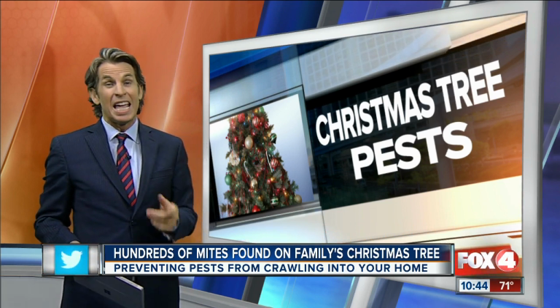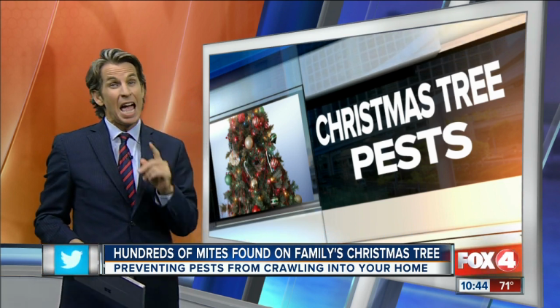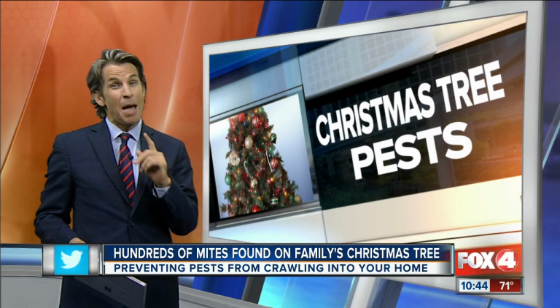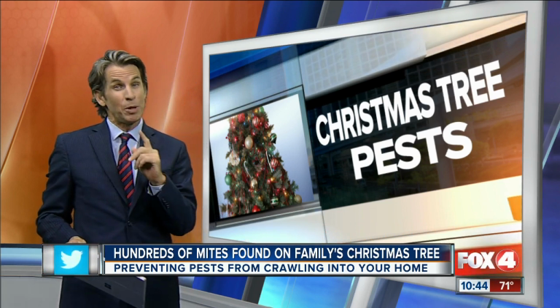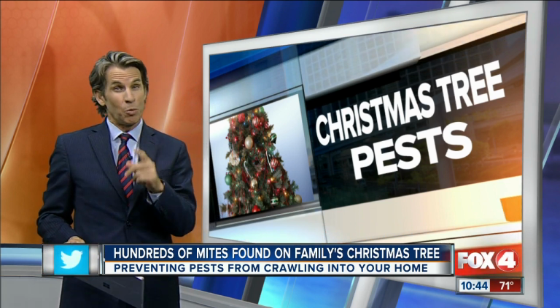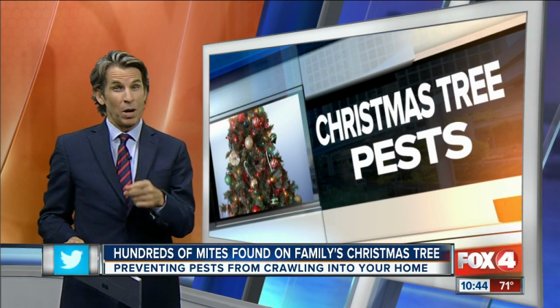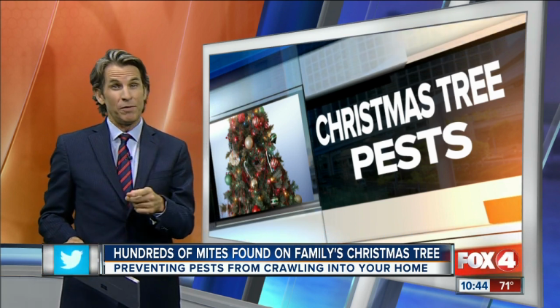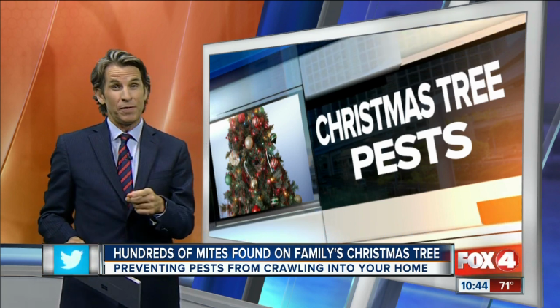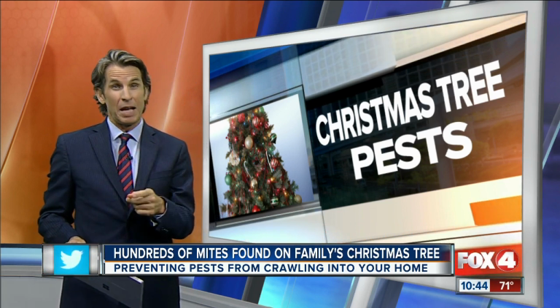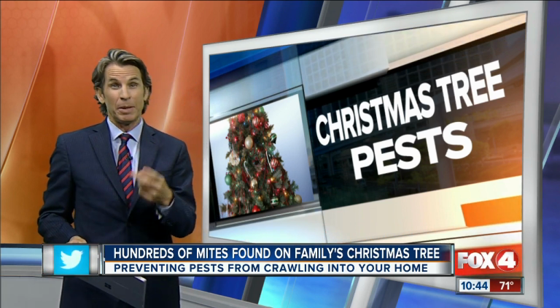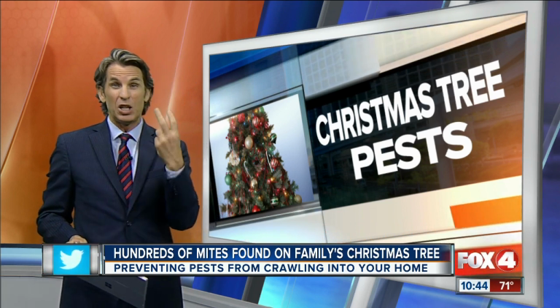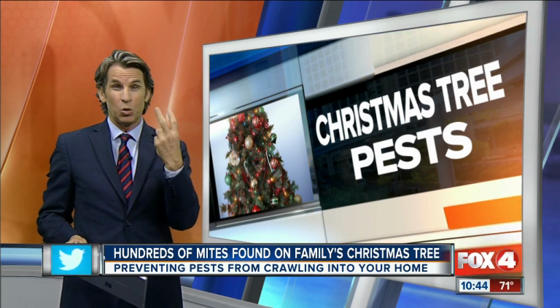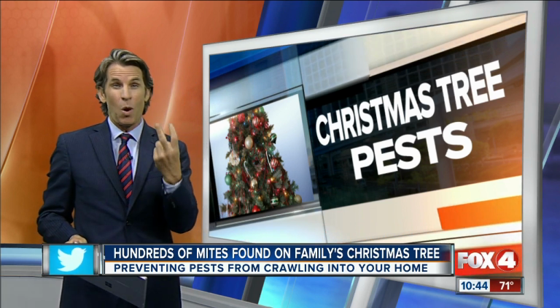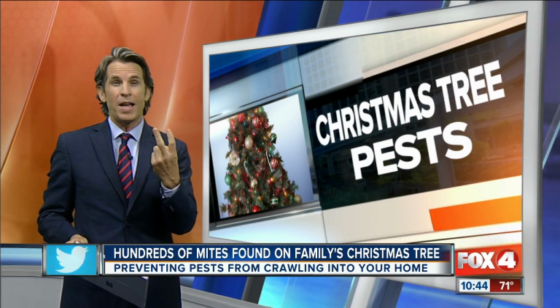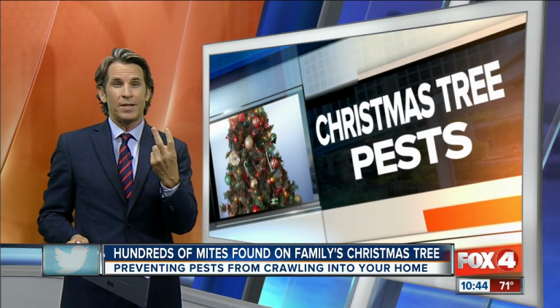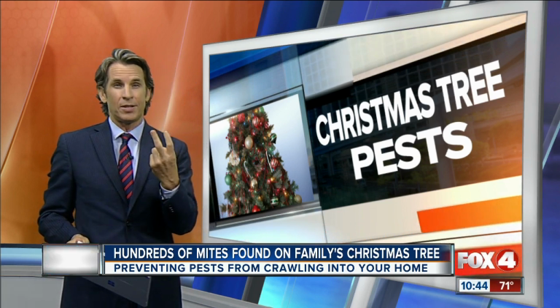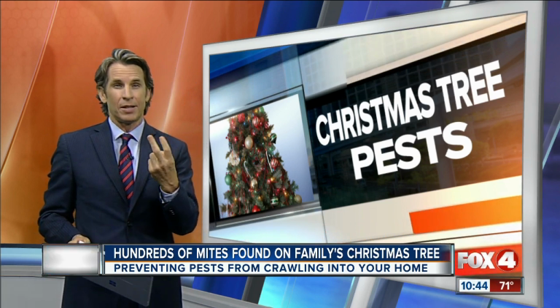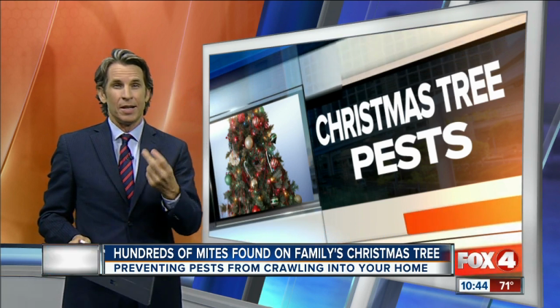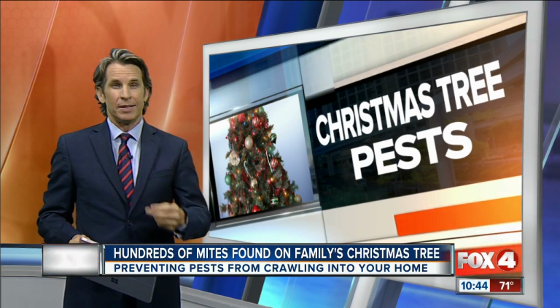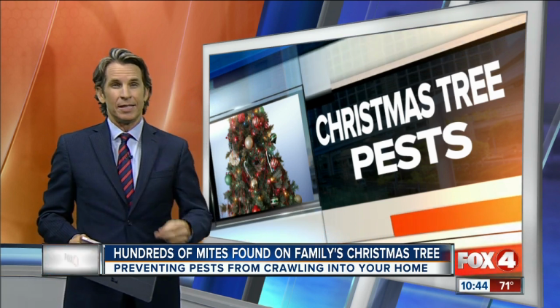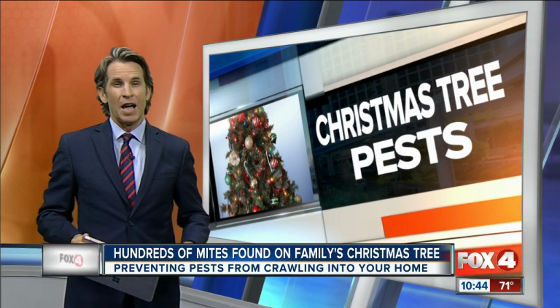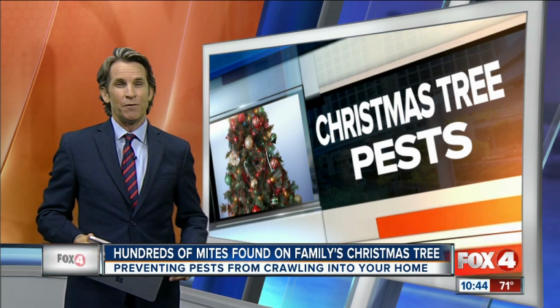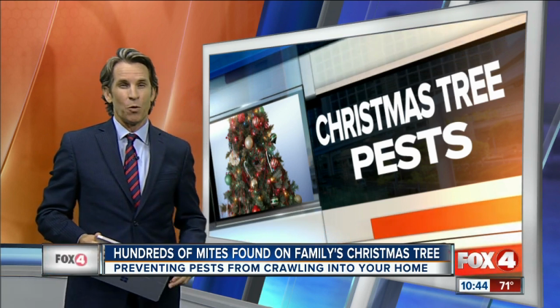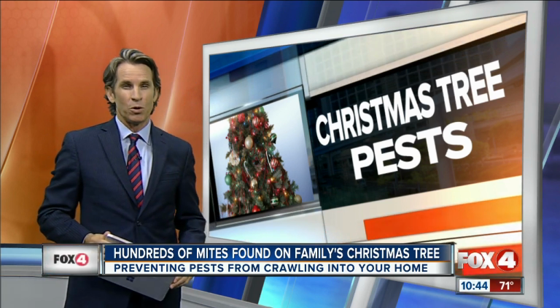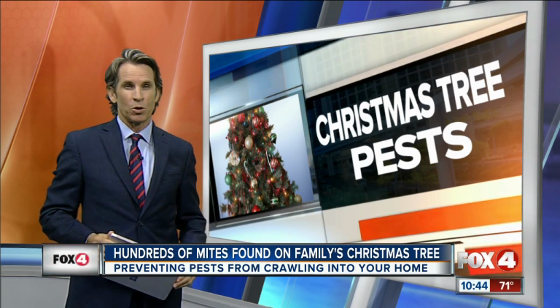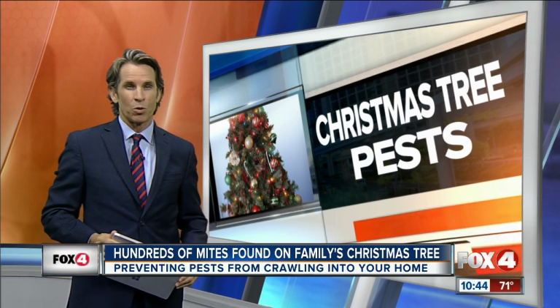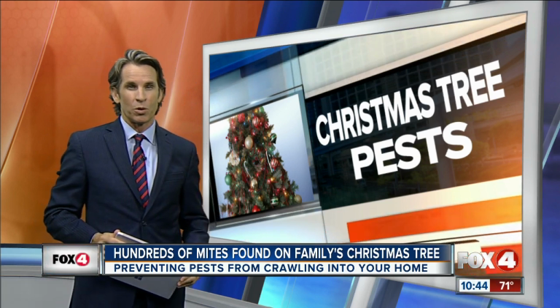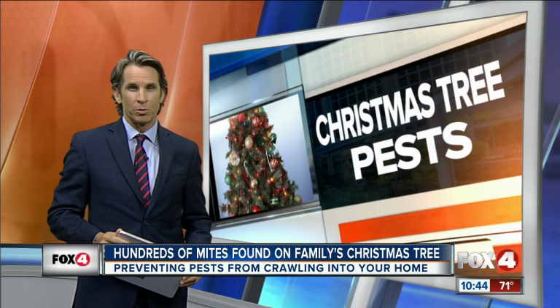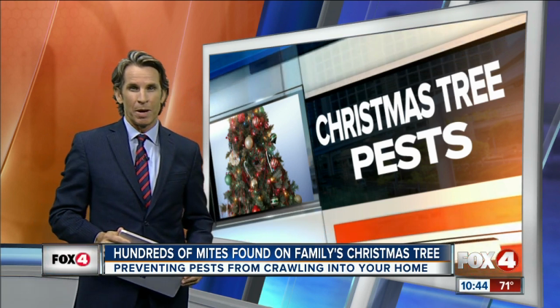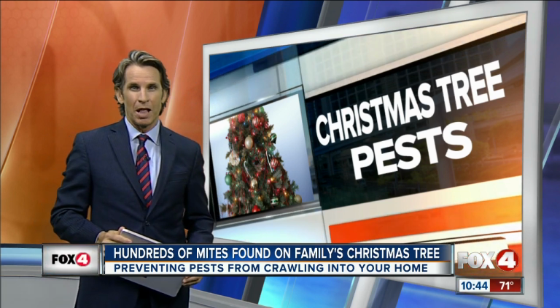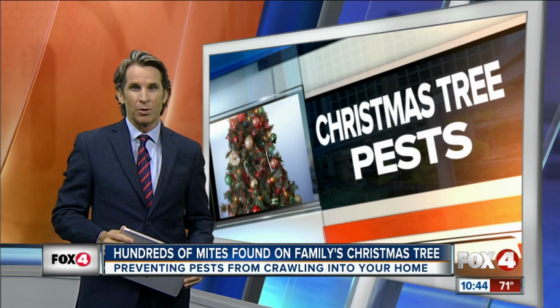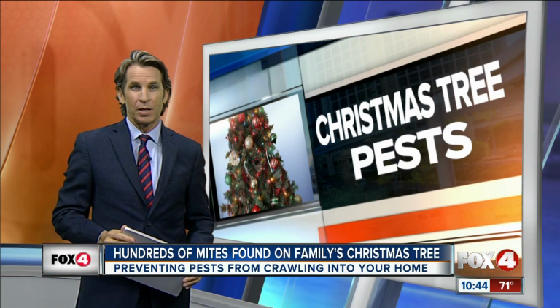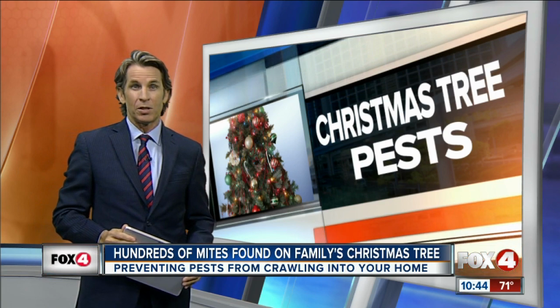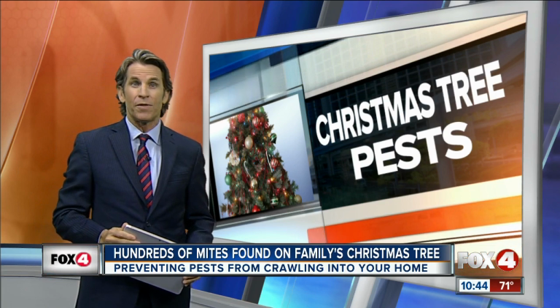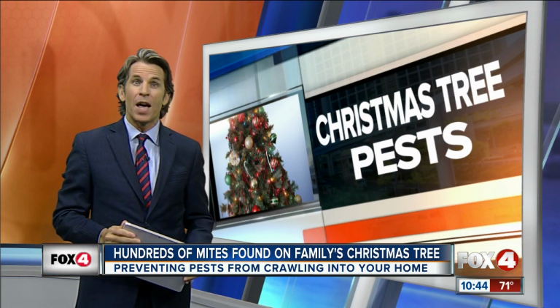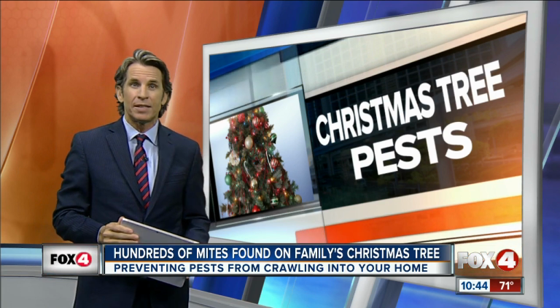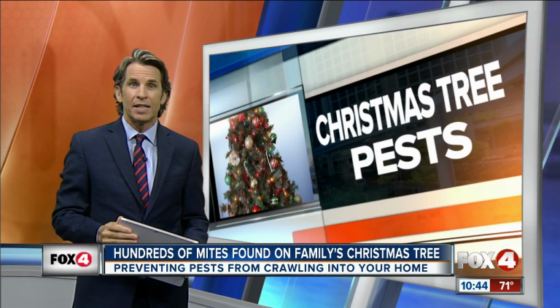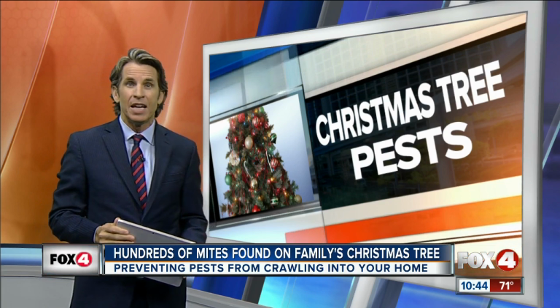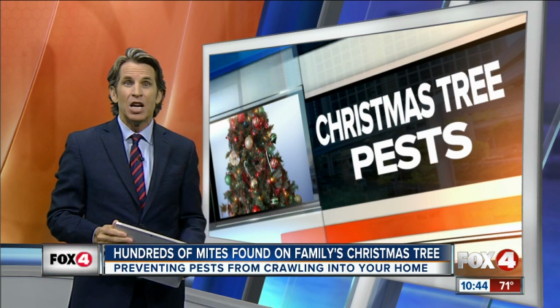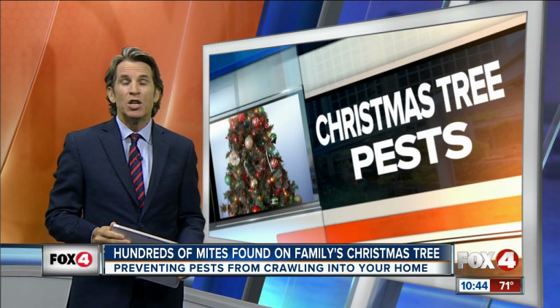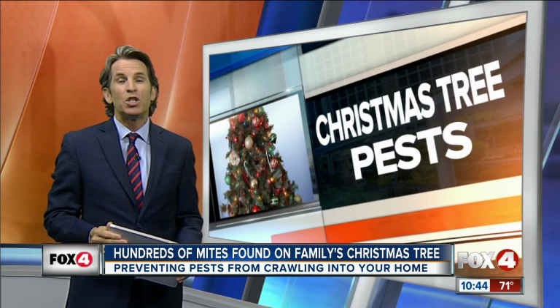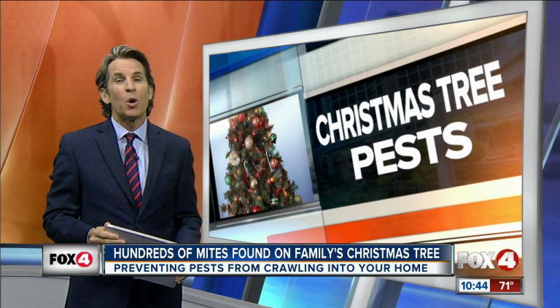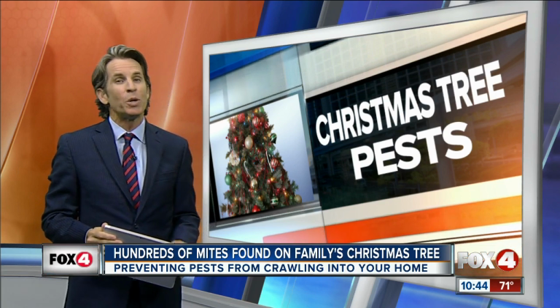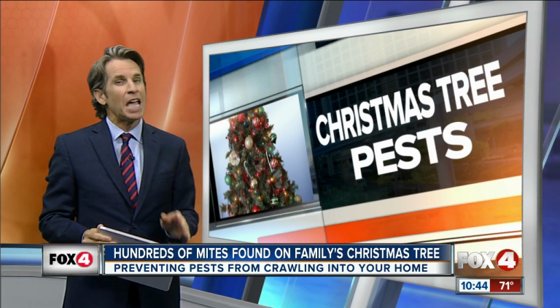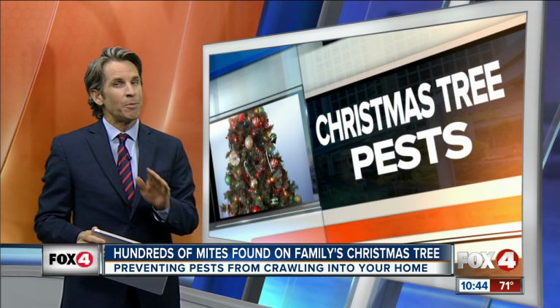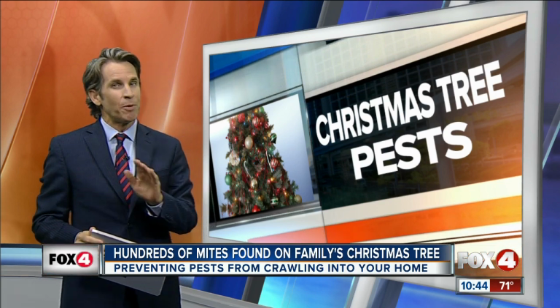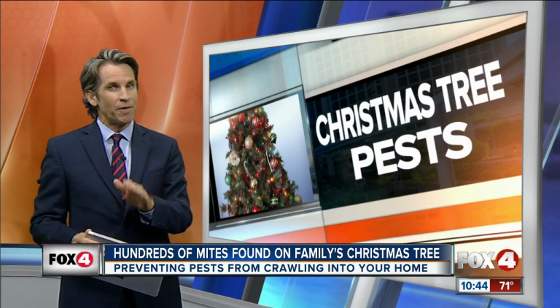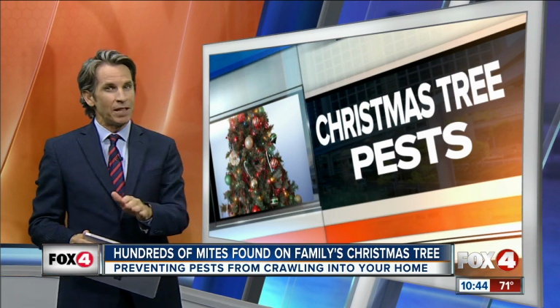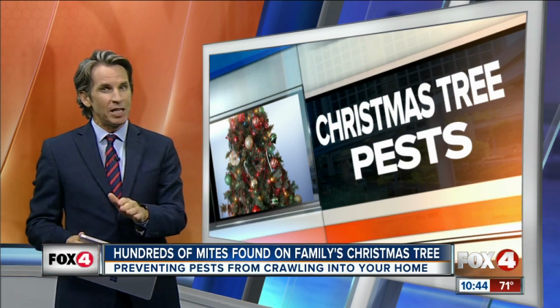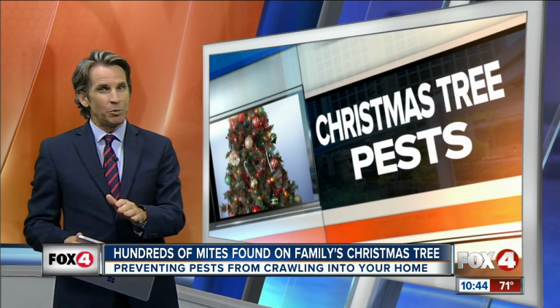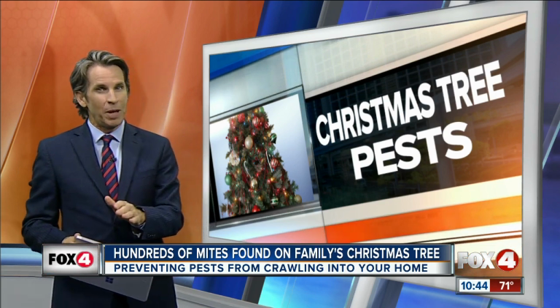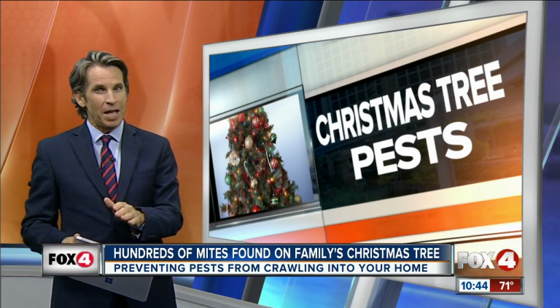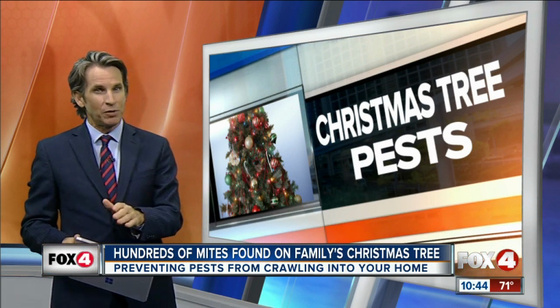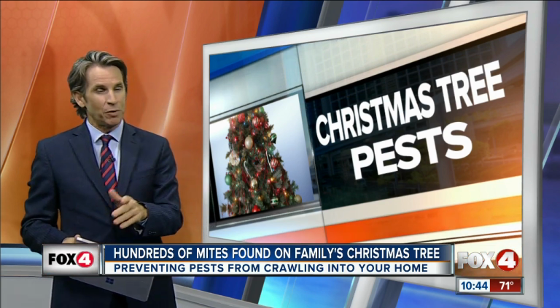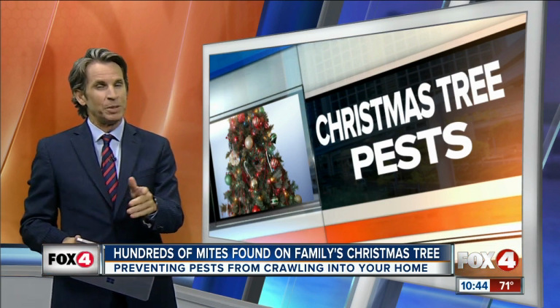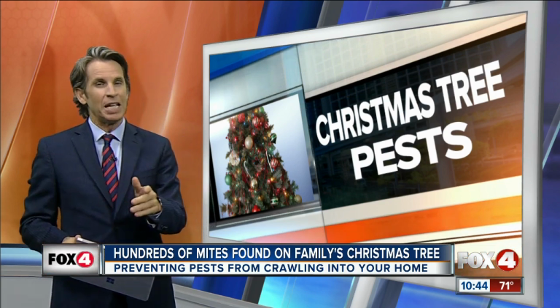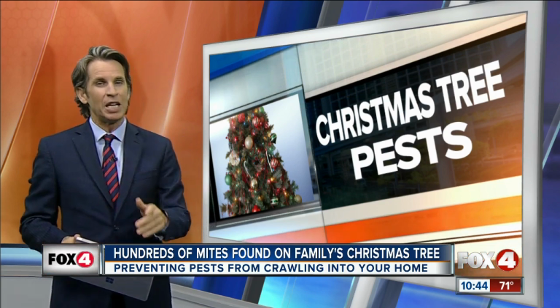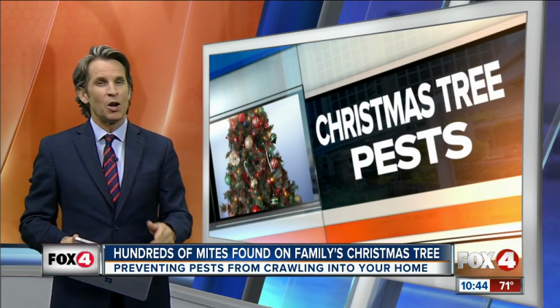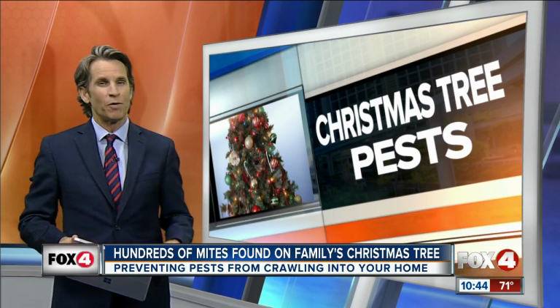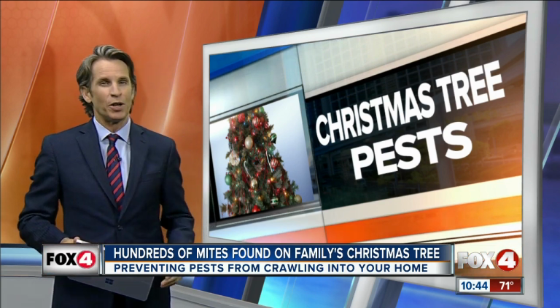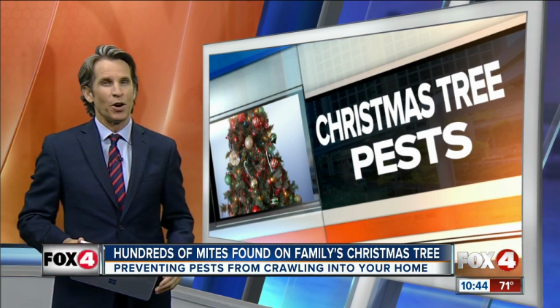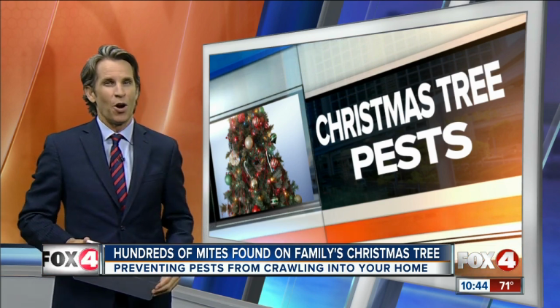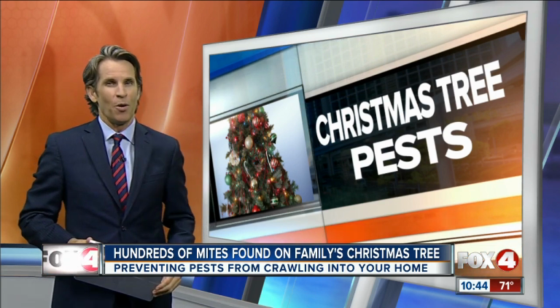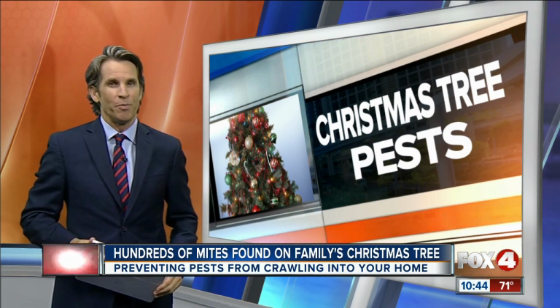It happened to one family twice. Tonight, four in your corner, Mallory Sofosti showing you how to prevent these pests from taking over your home.